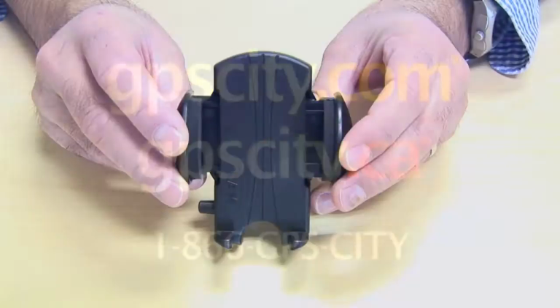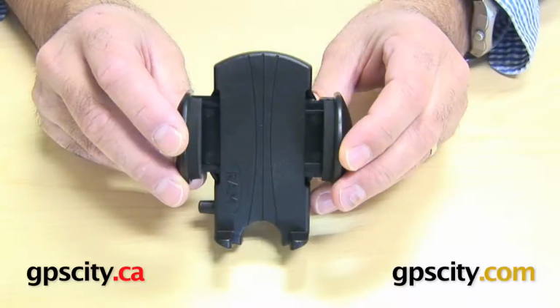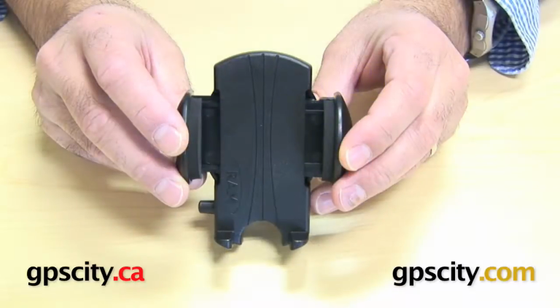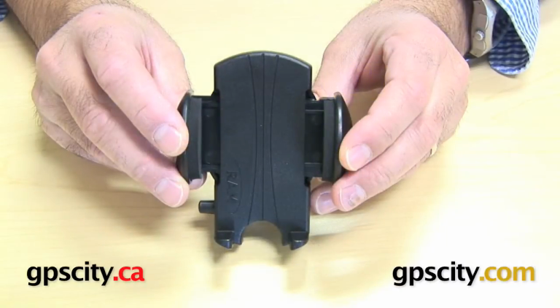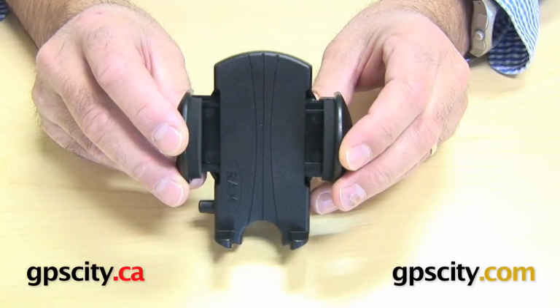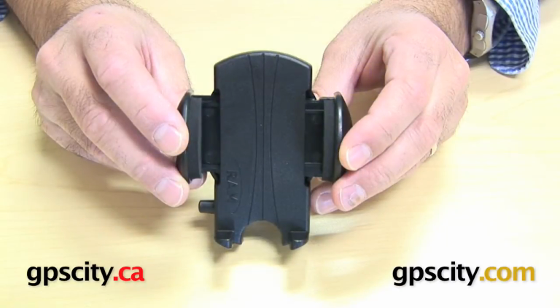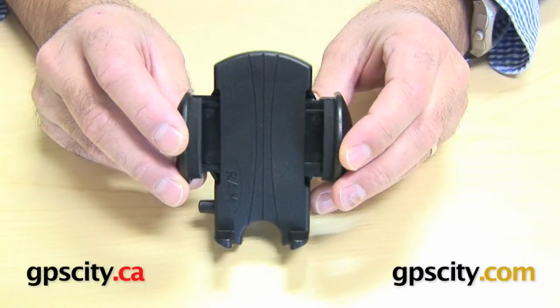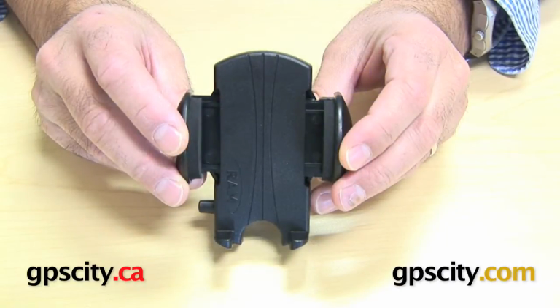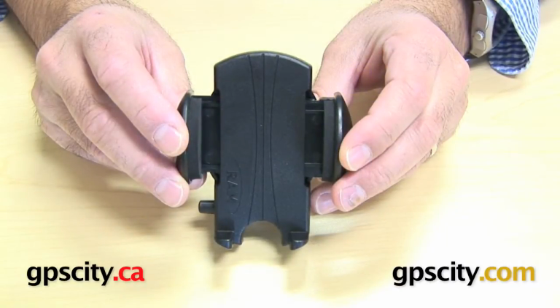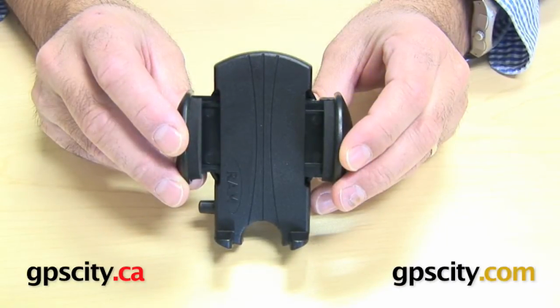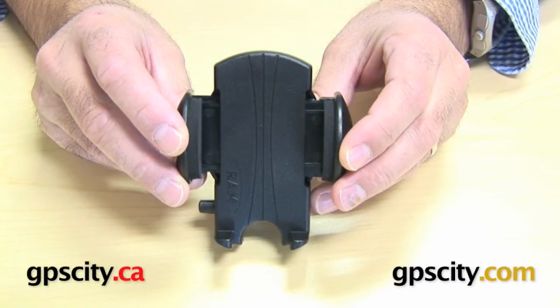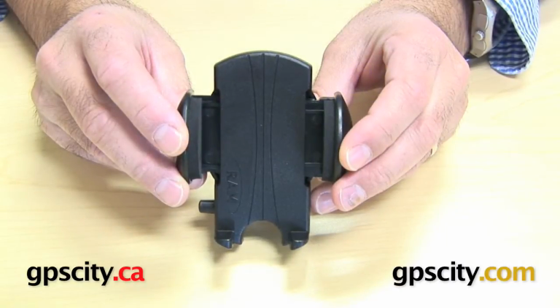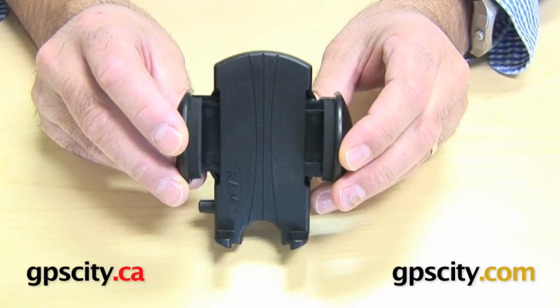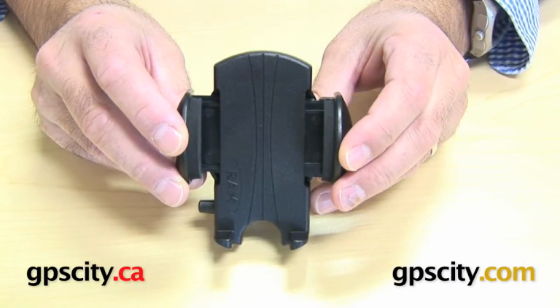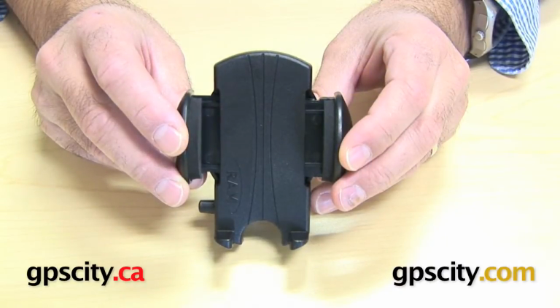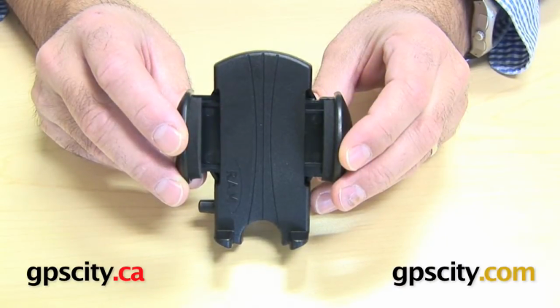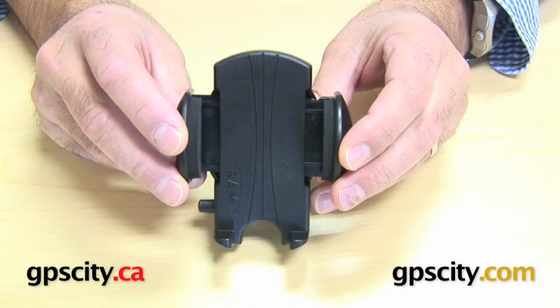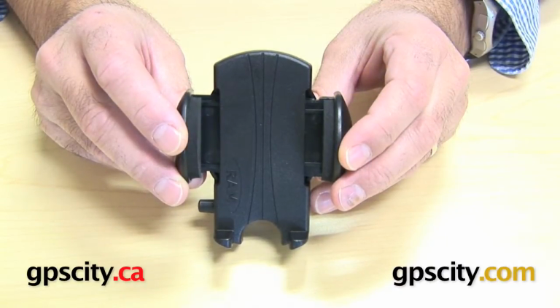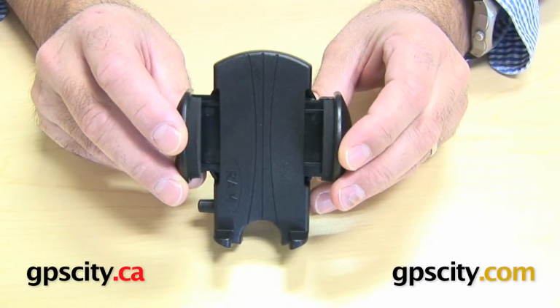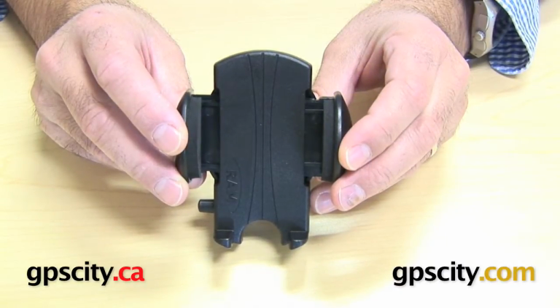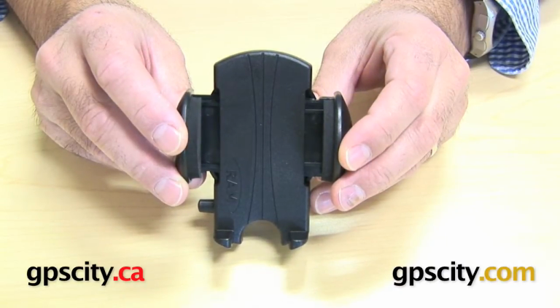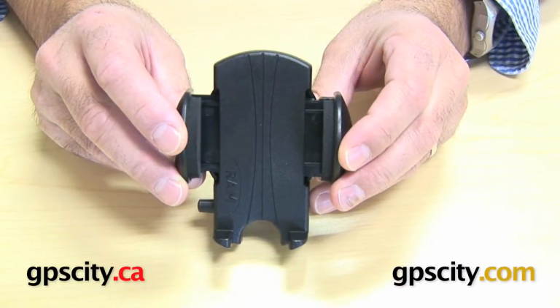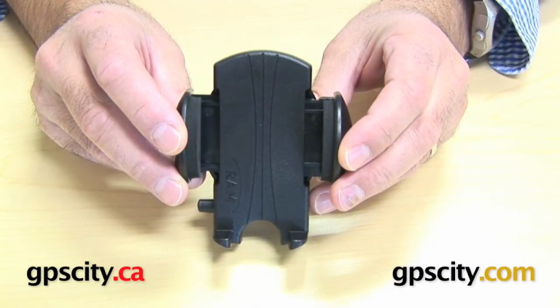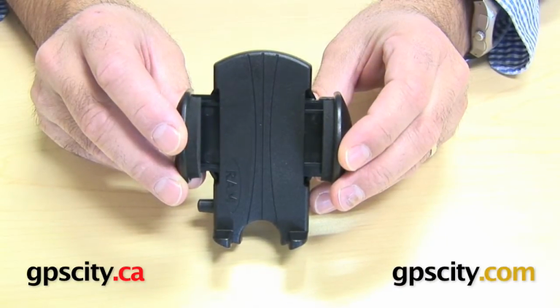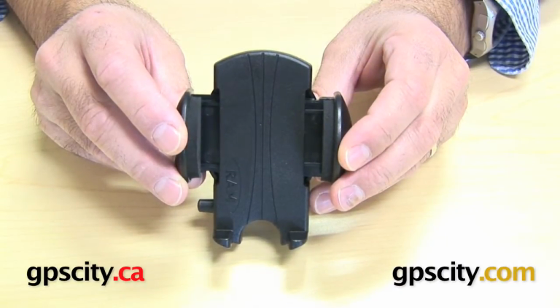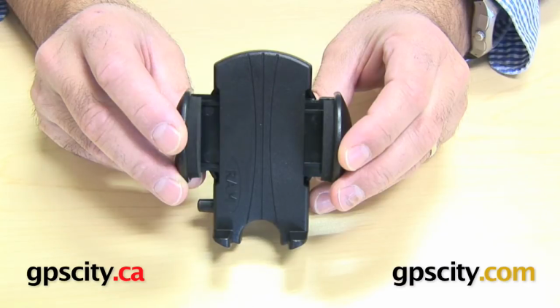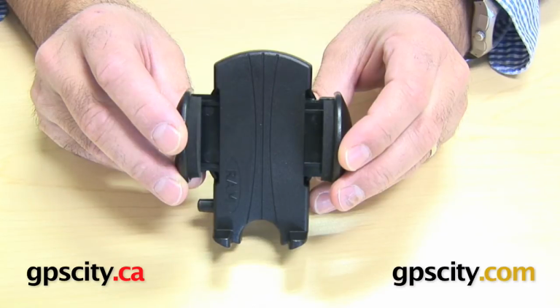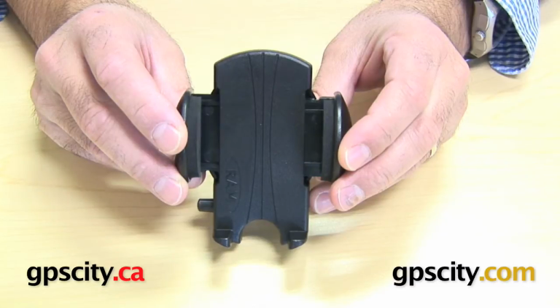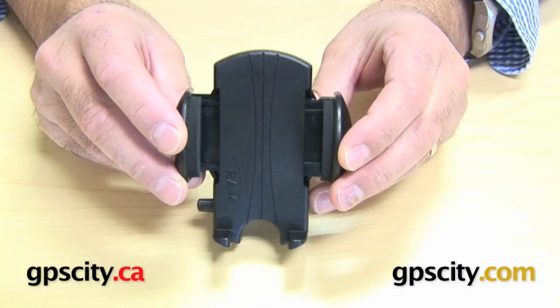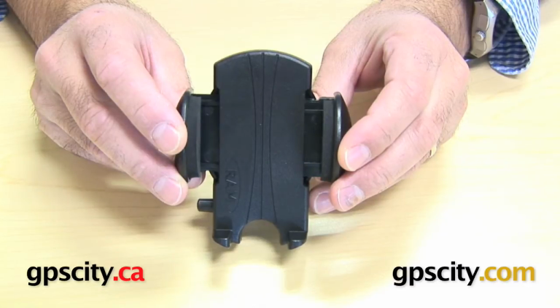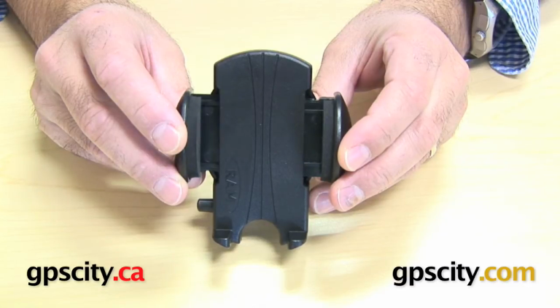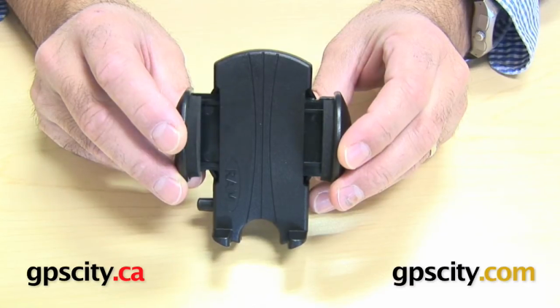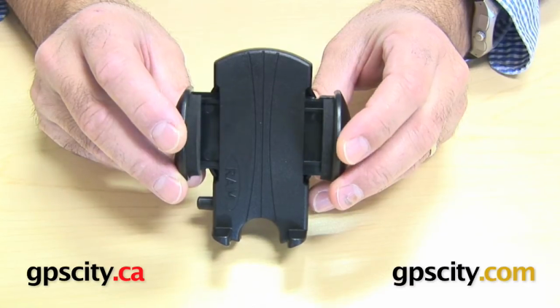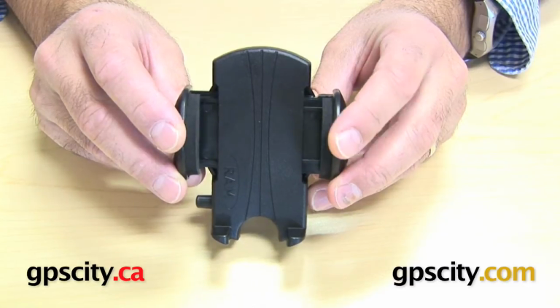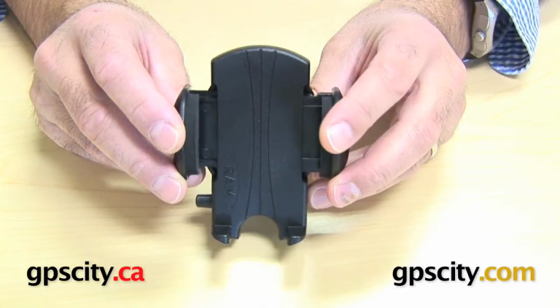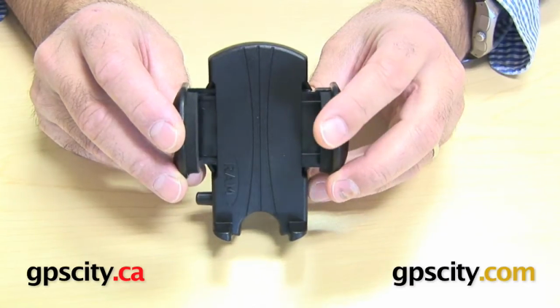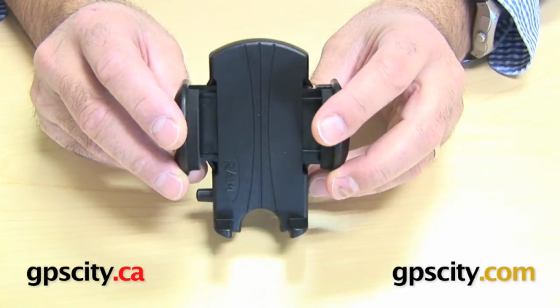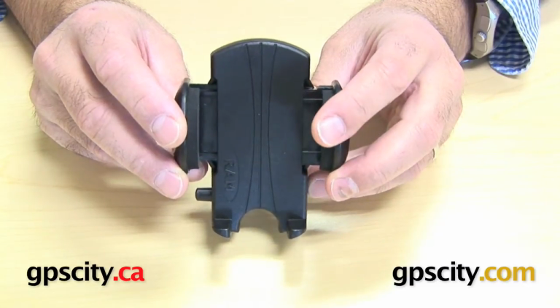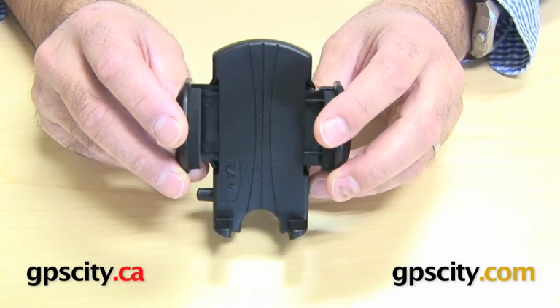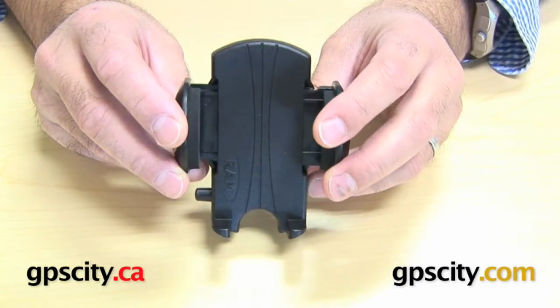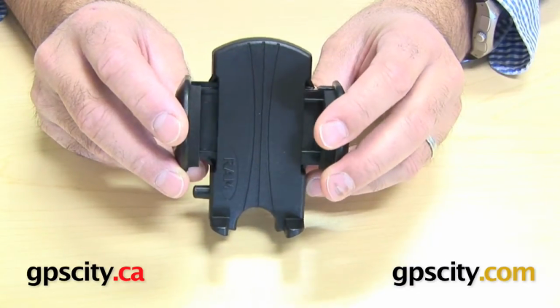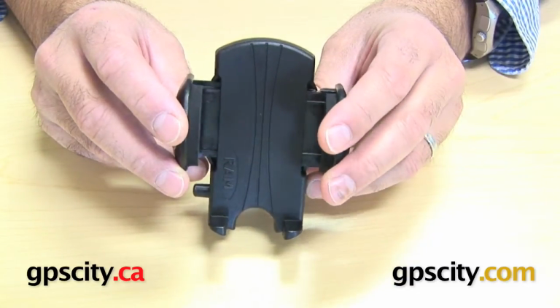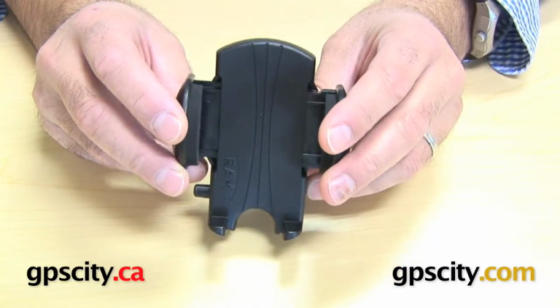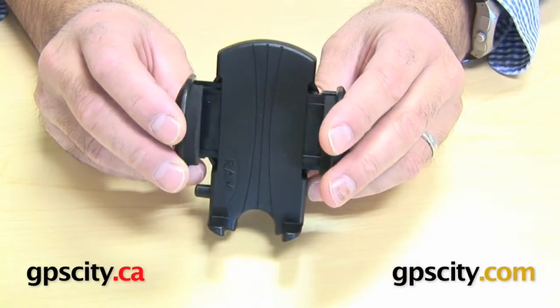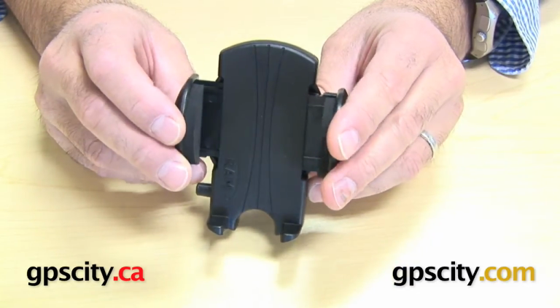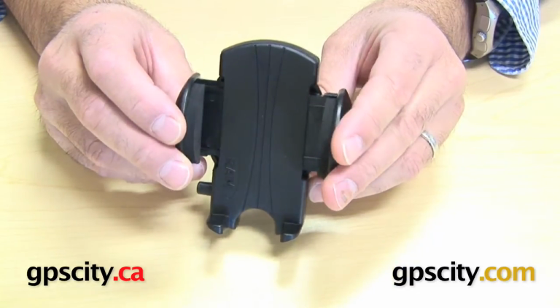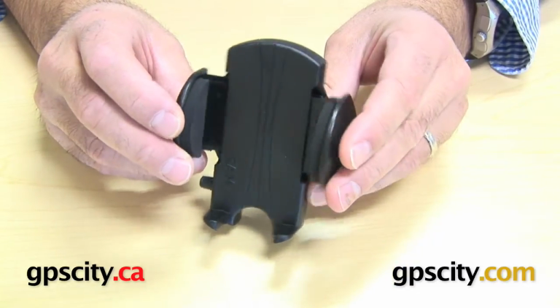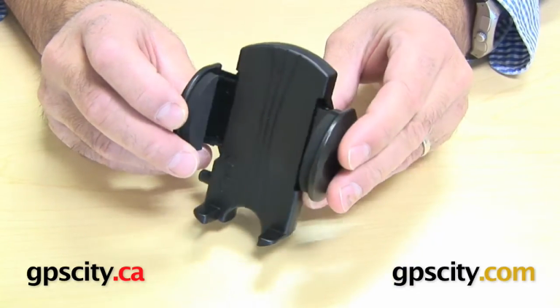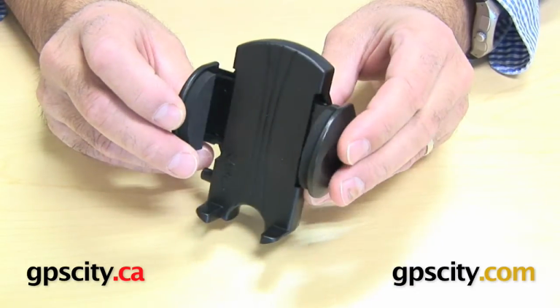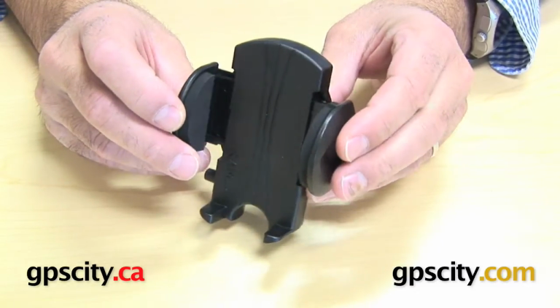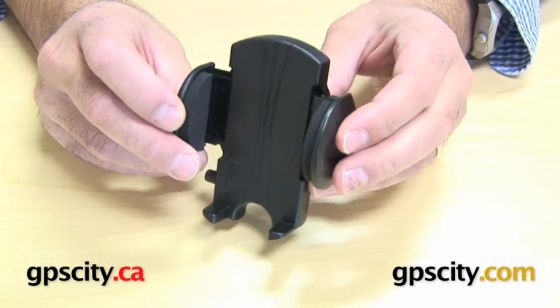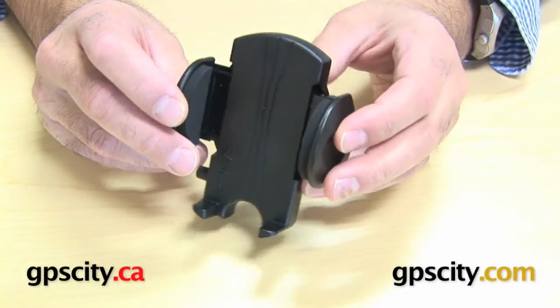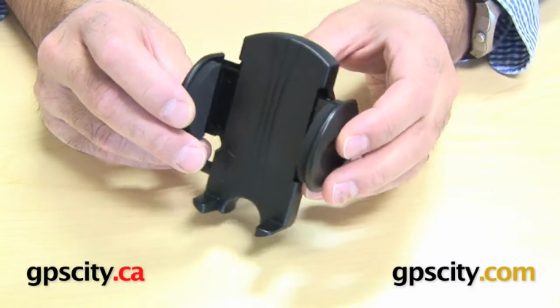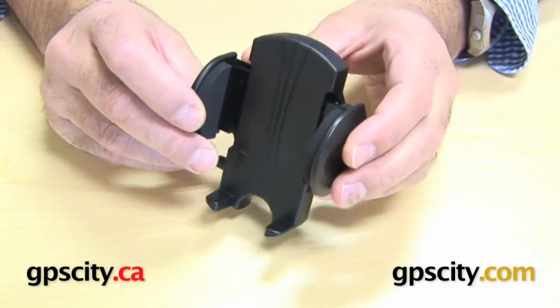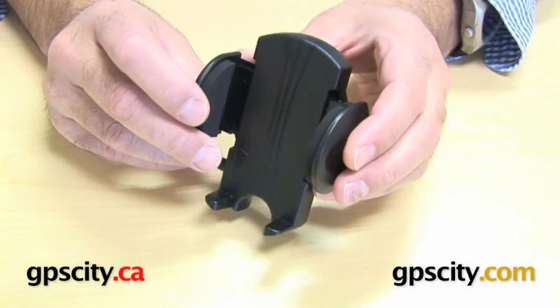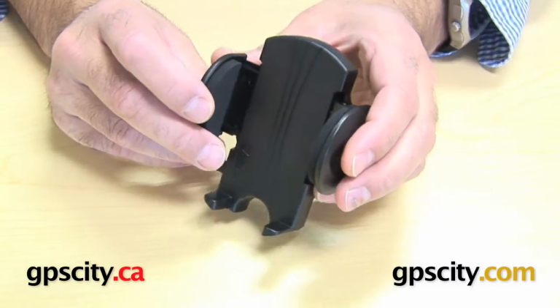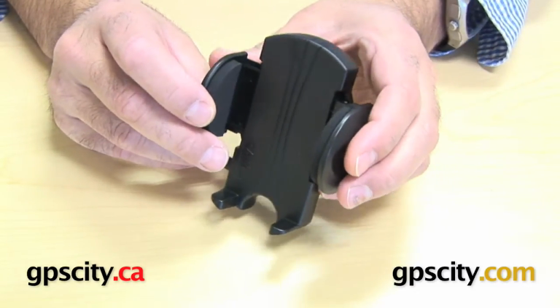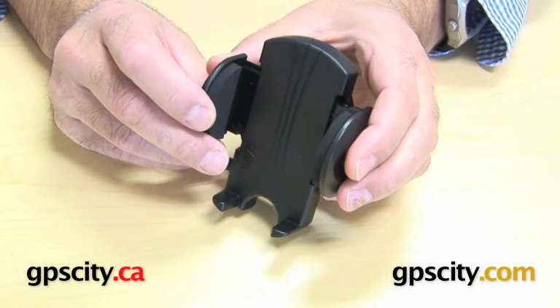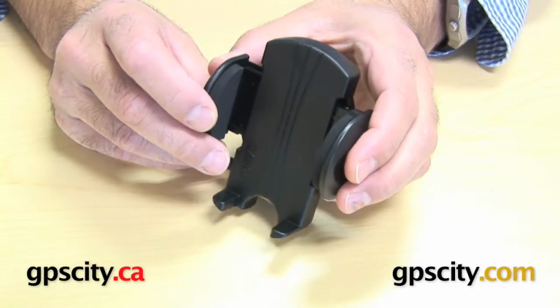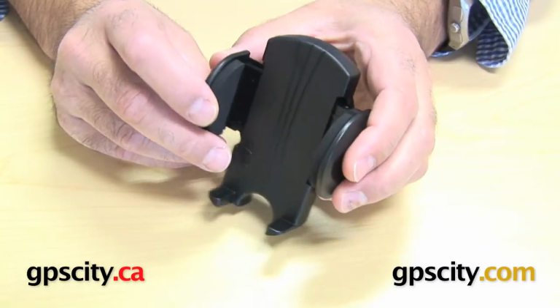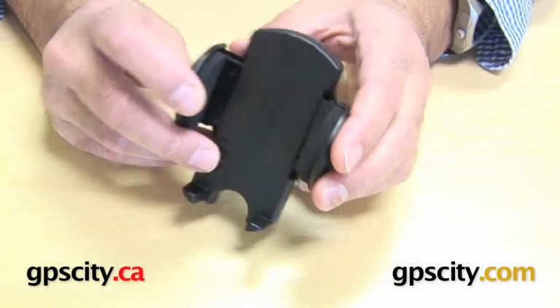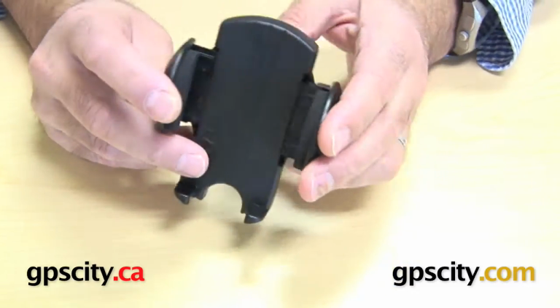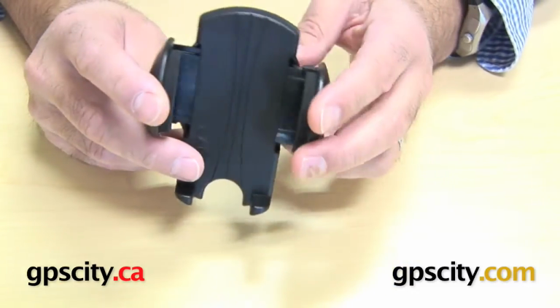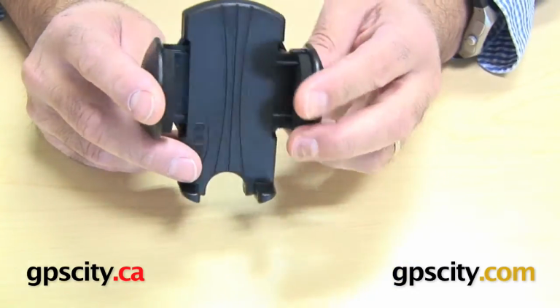Right now I'm going to talk about the RAM-HOL-UN1. What this is is a universal side clamping cradle.